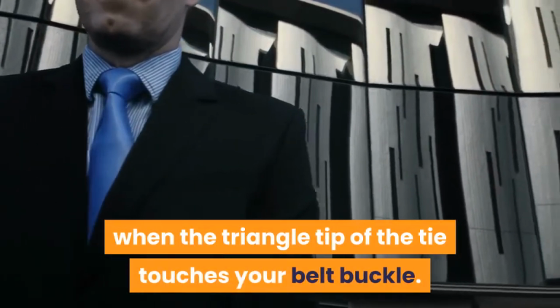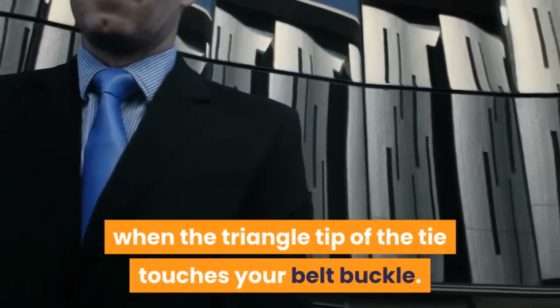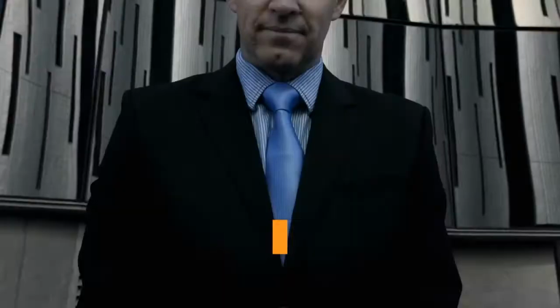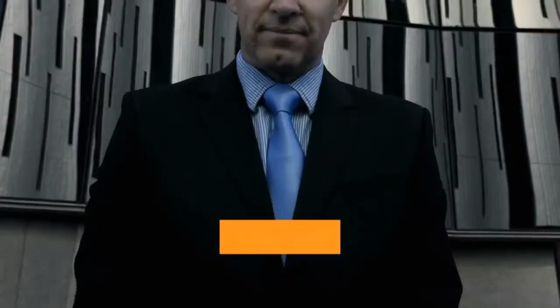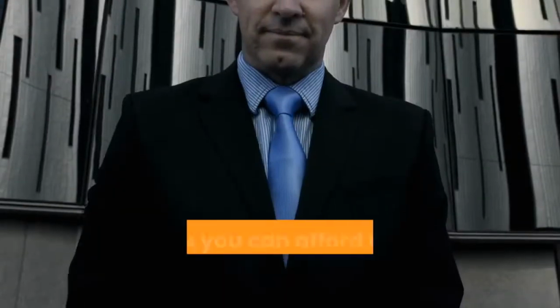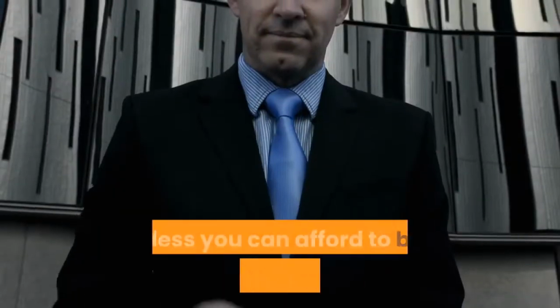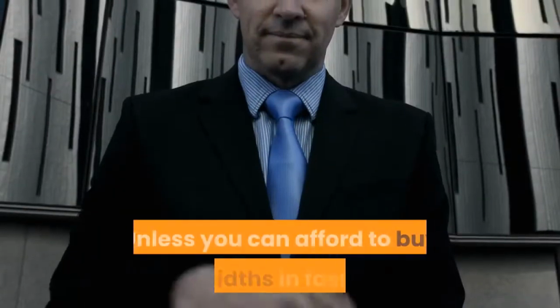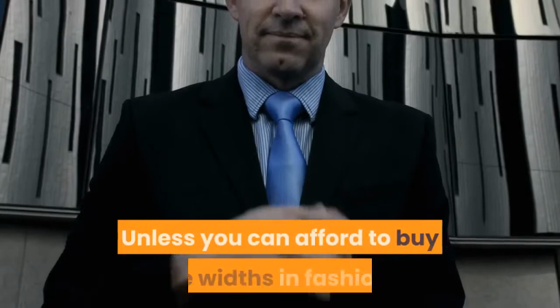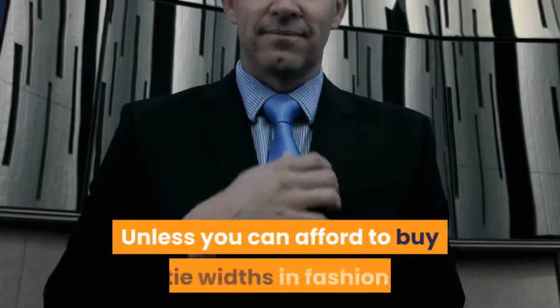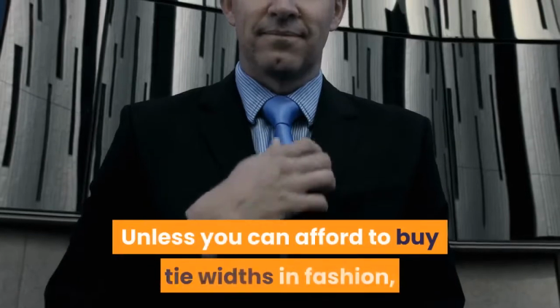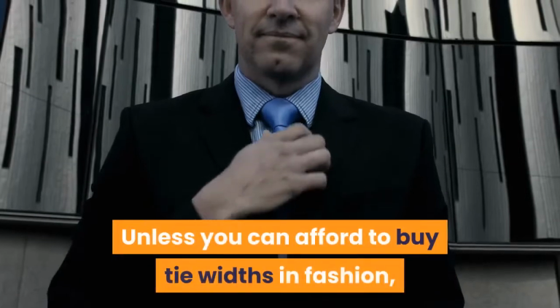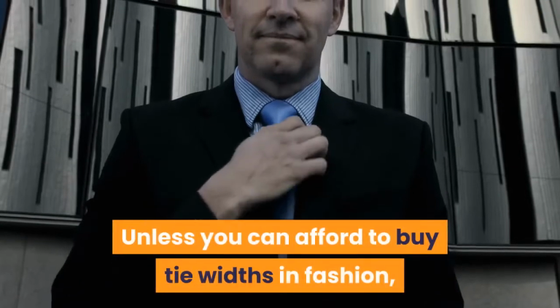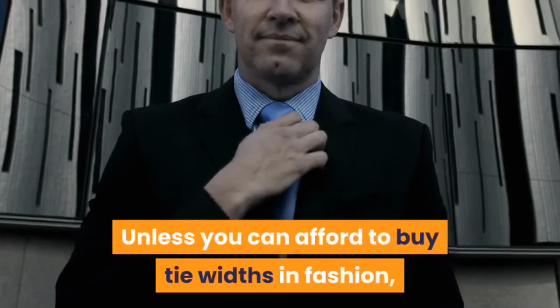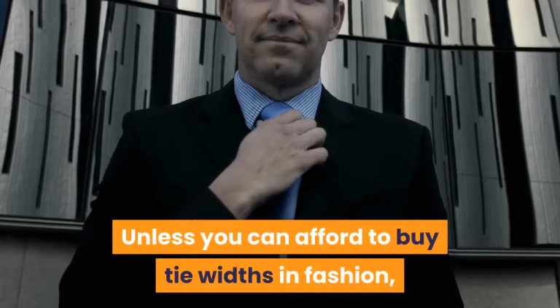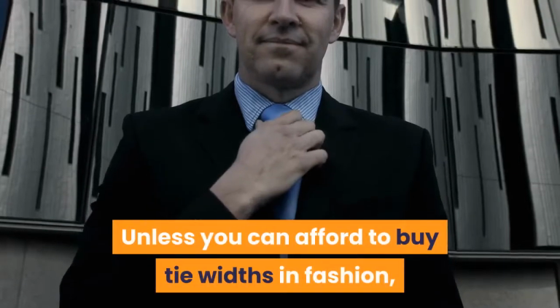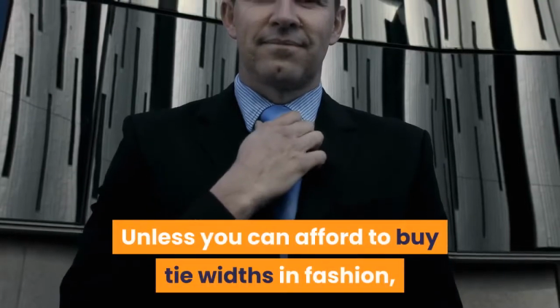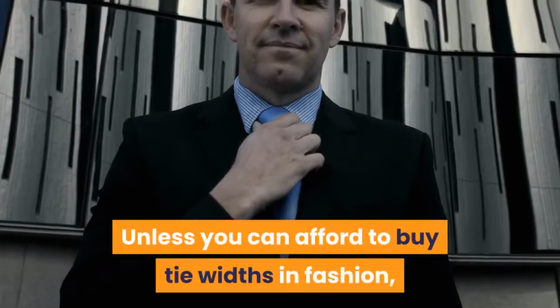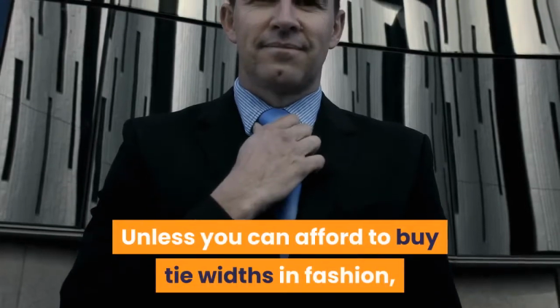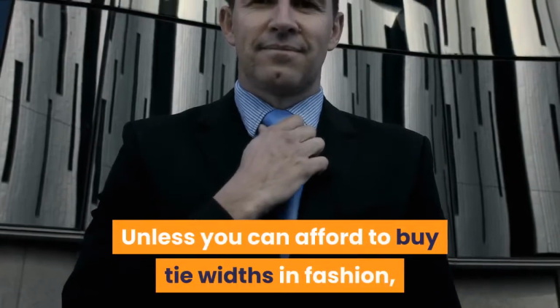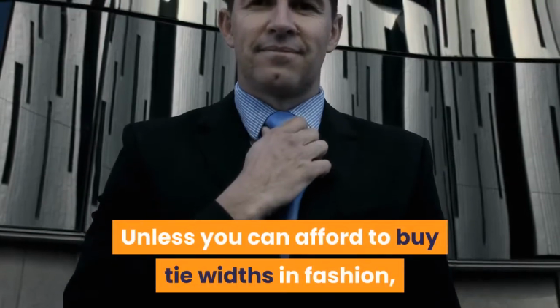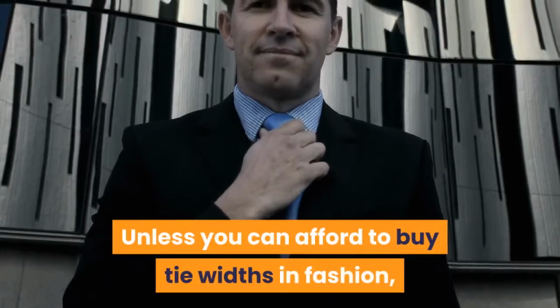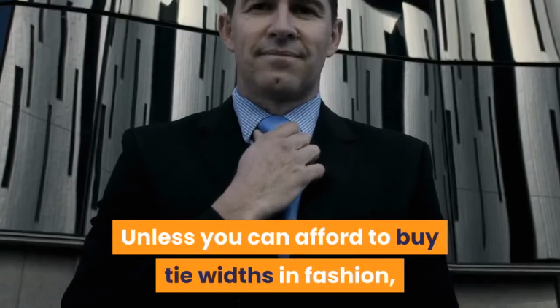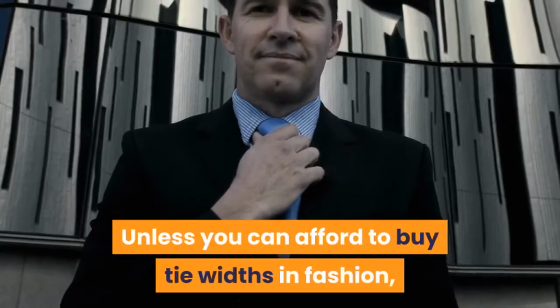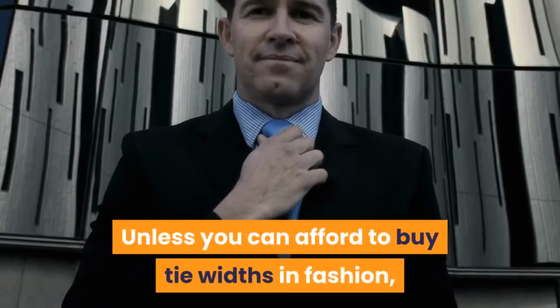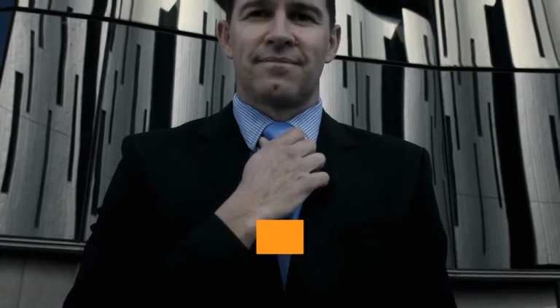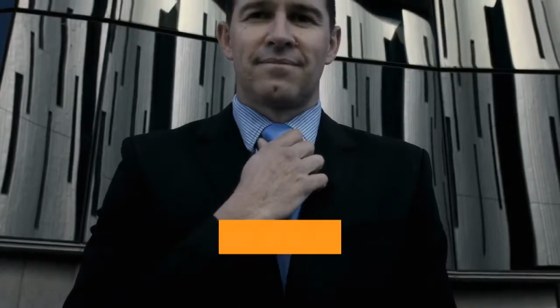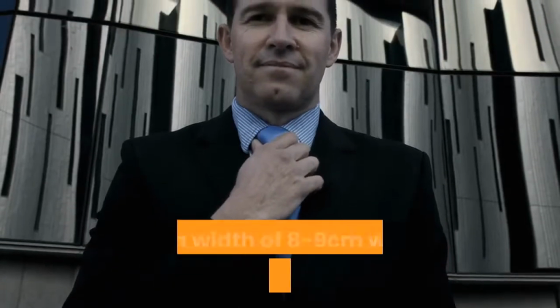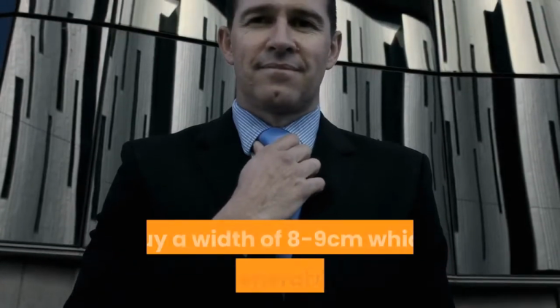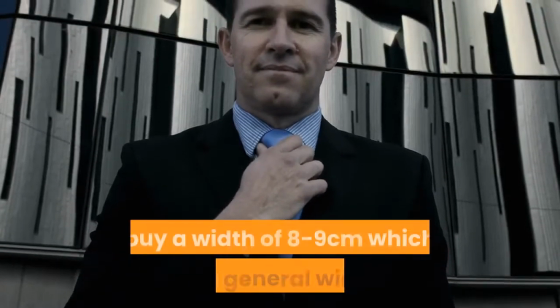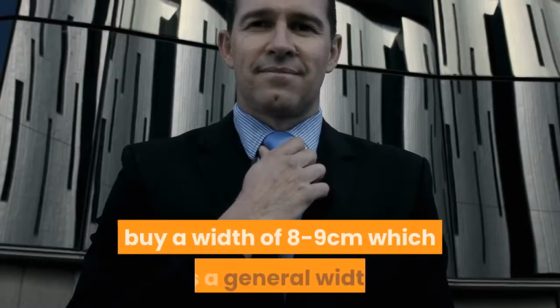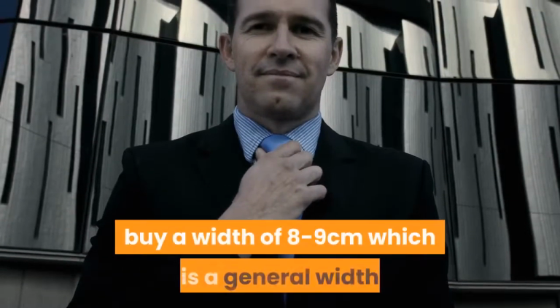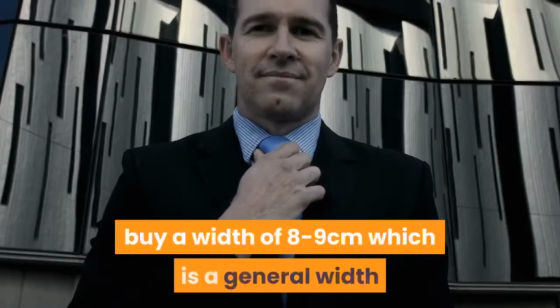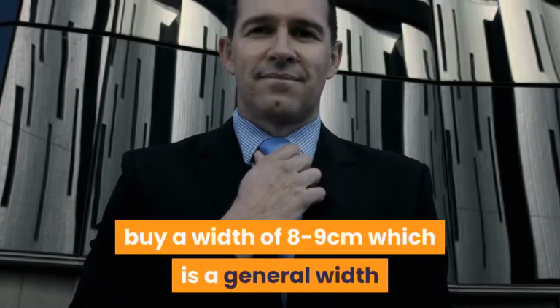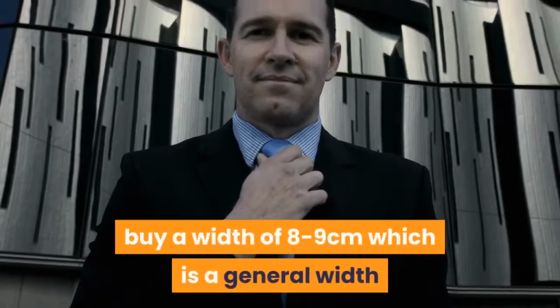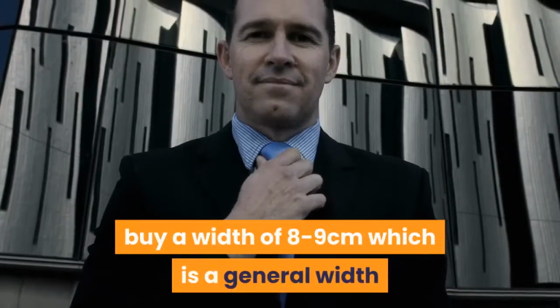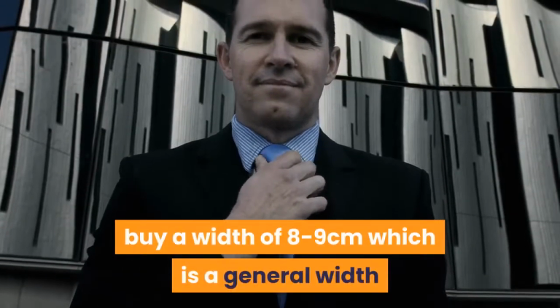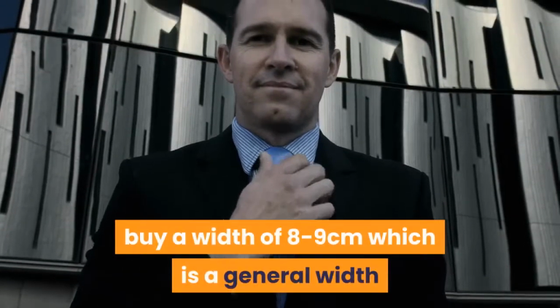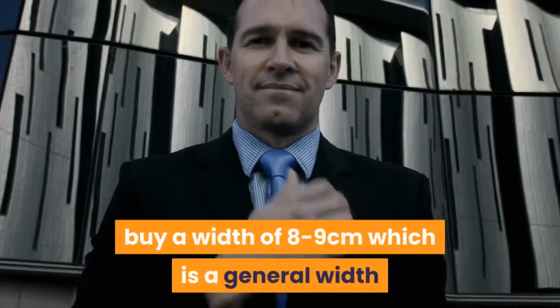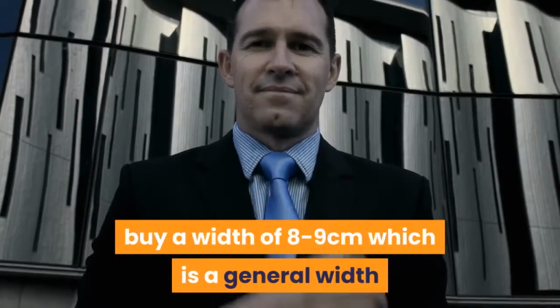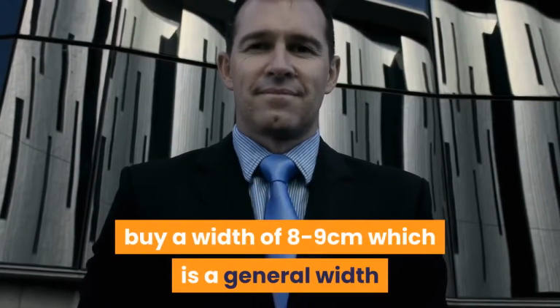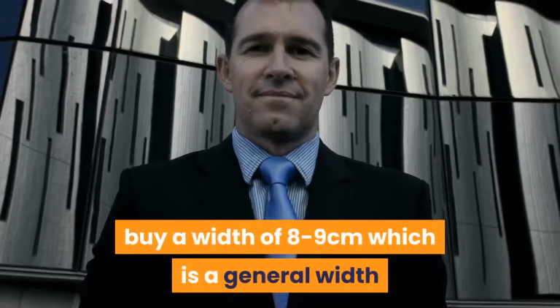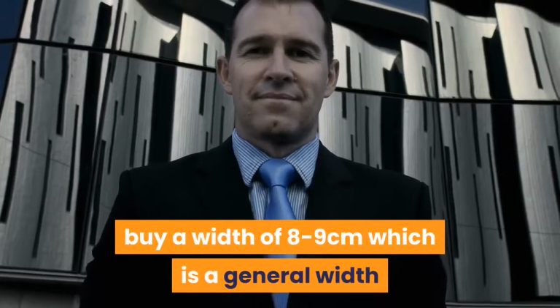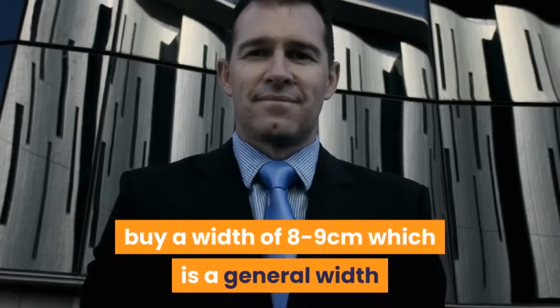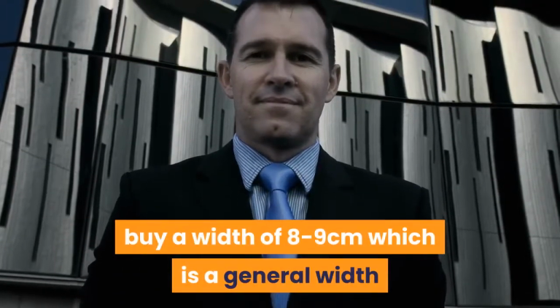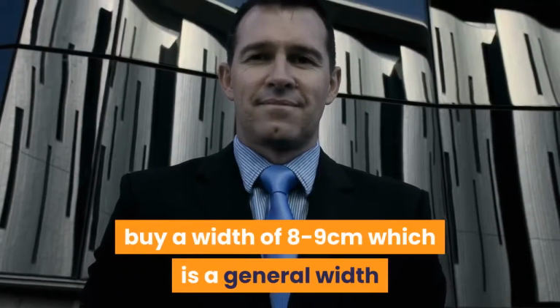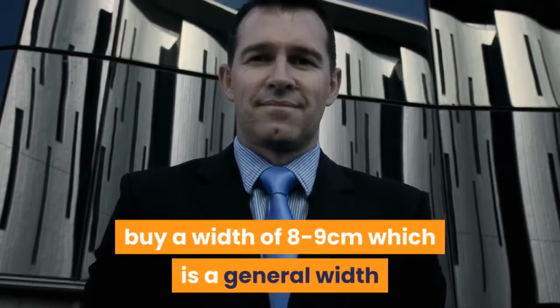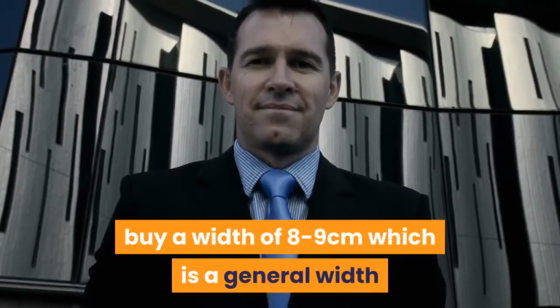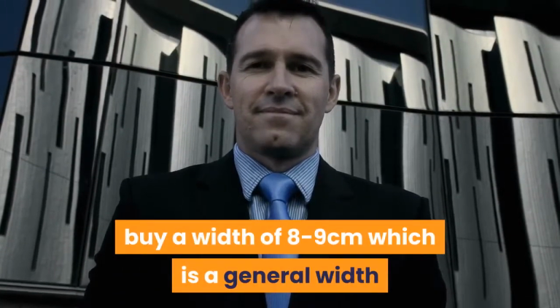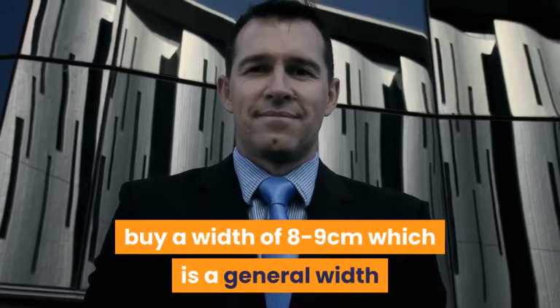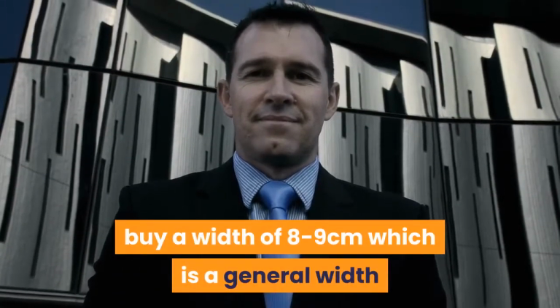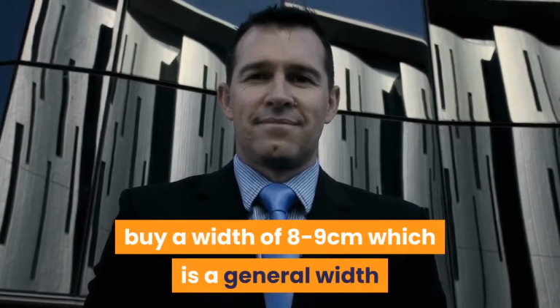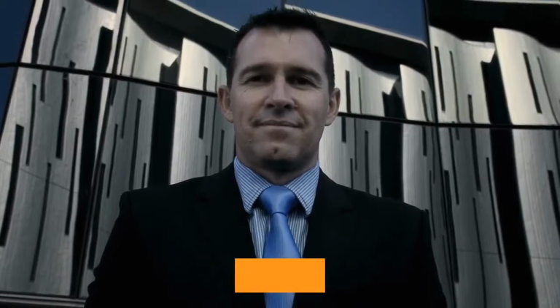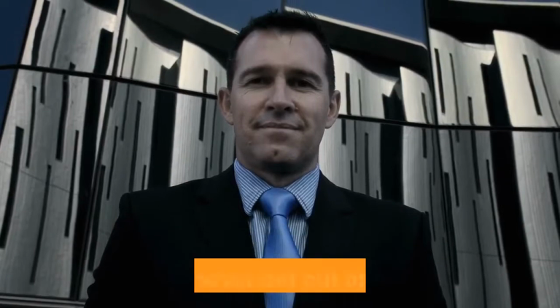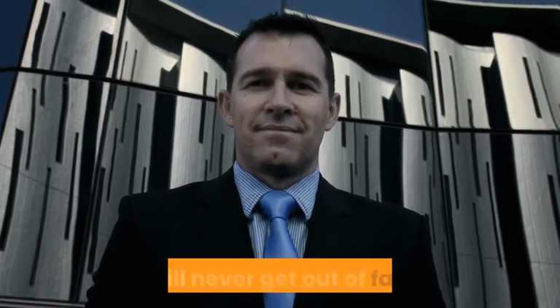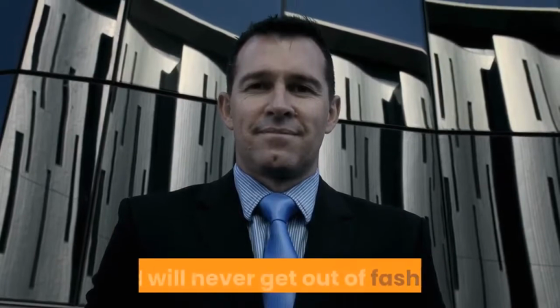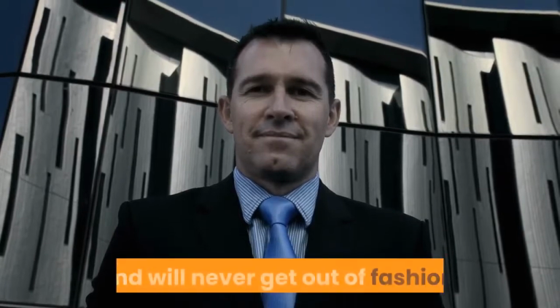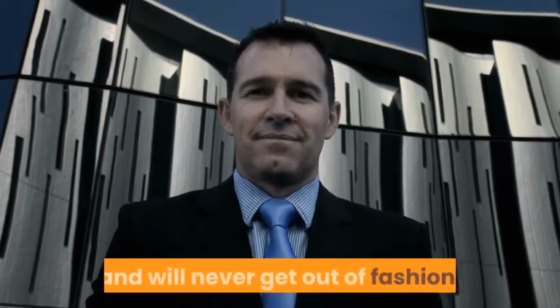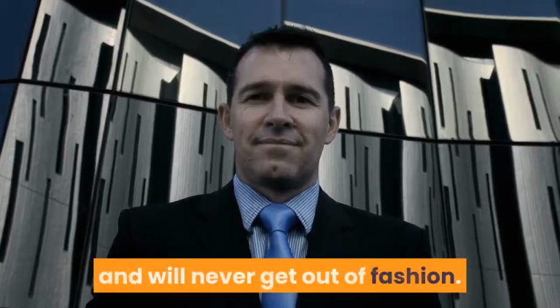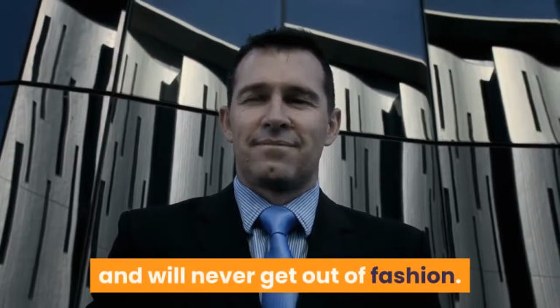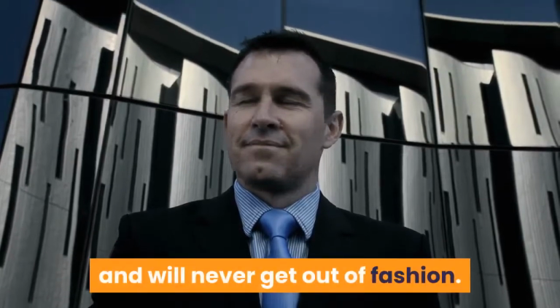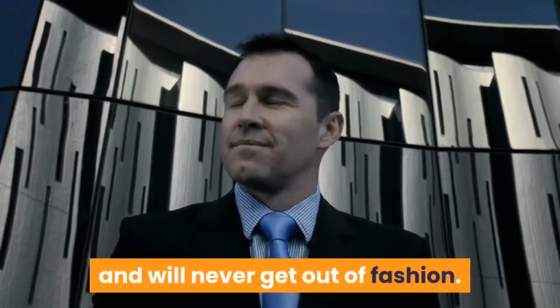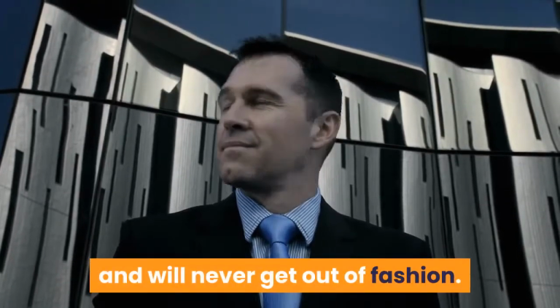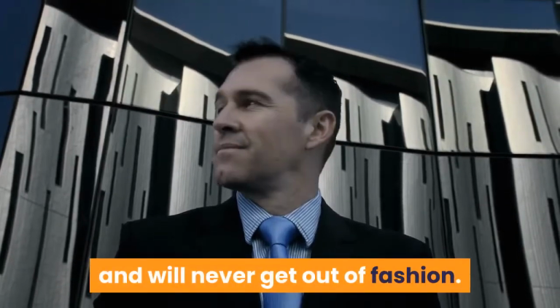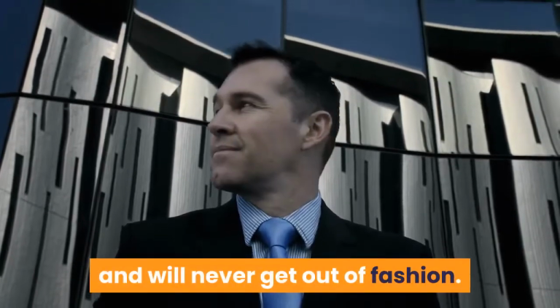Unless you can afford to buy tie widths in fashion, buy a width of 8 to 9 centimeters, which is a general width and will never get out of fashion.